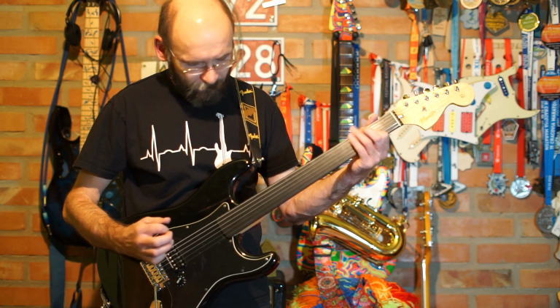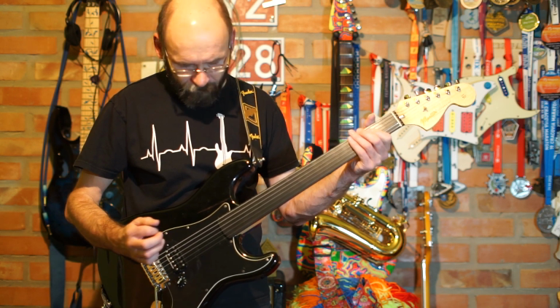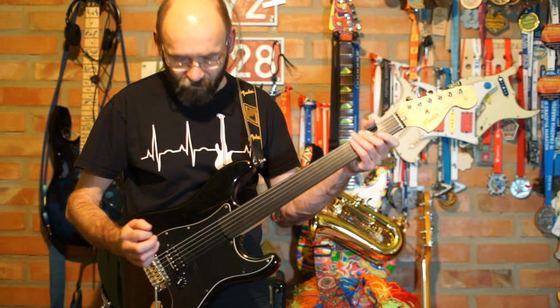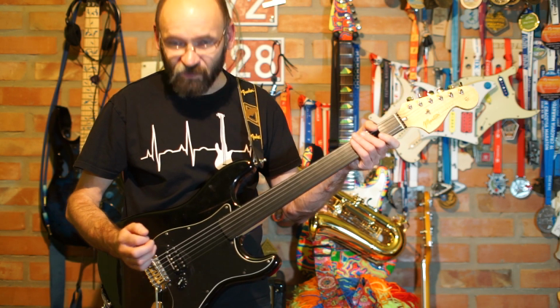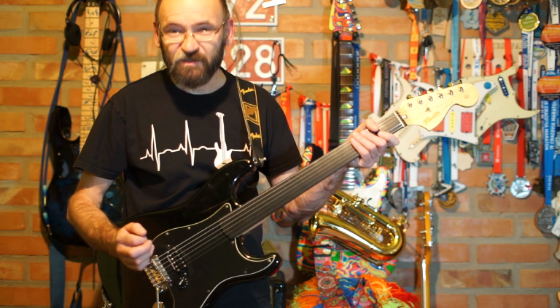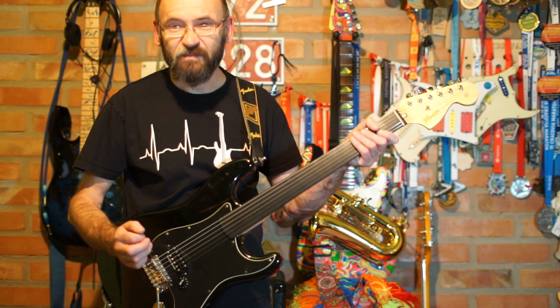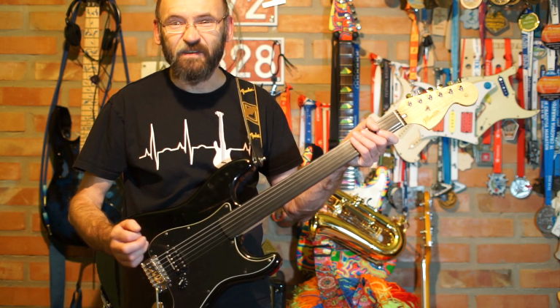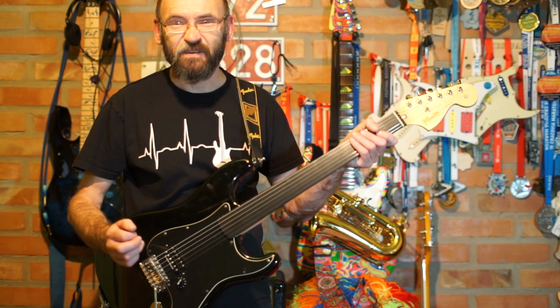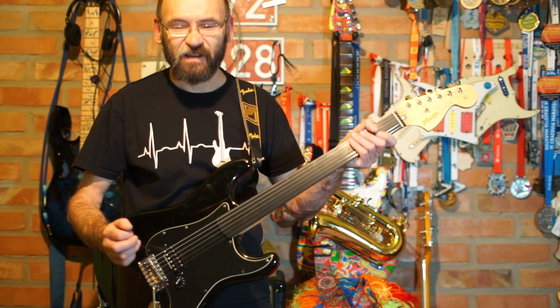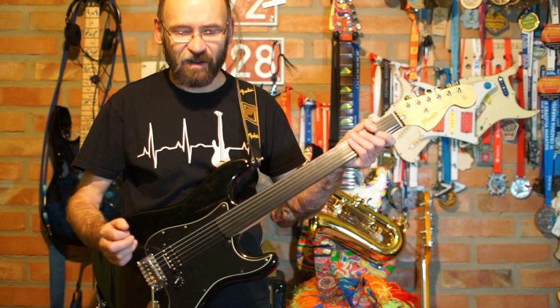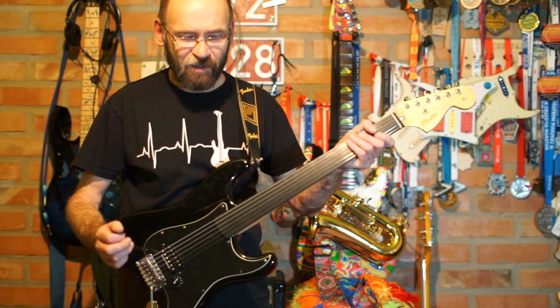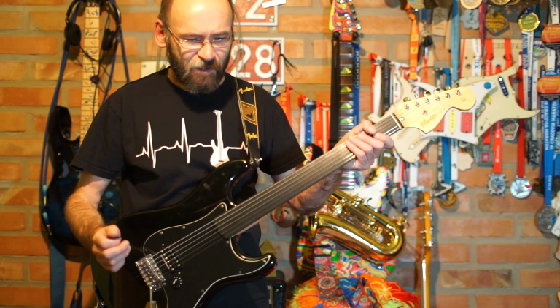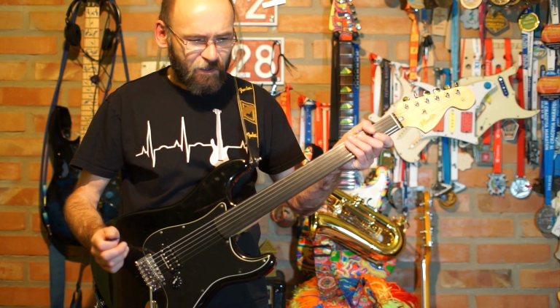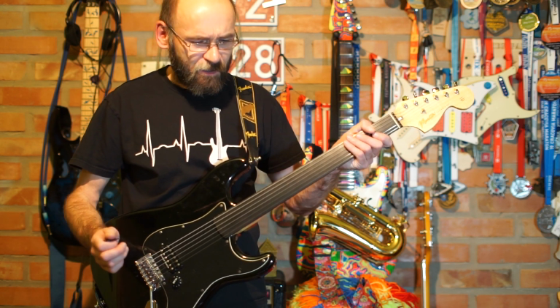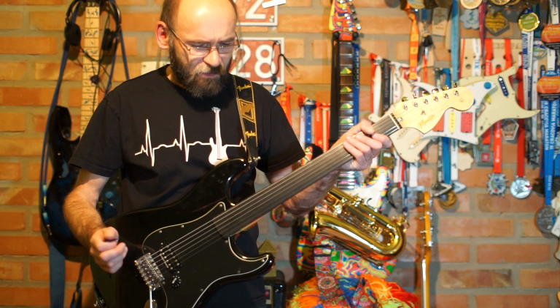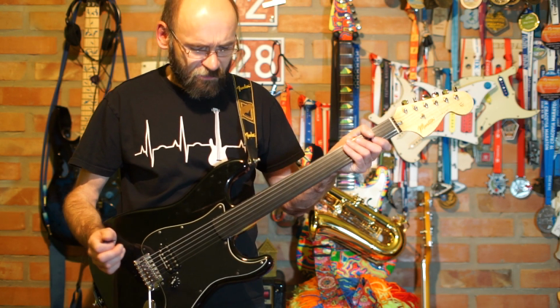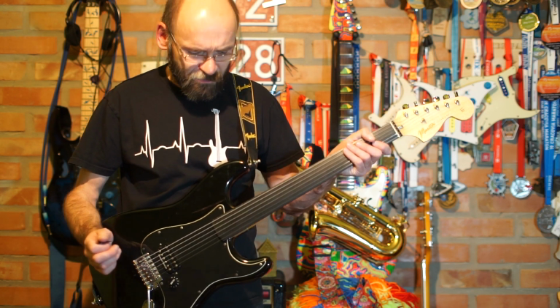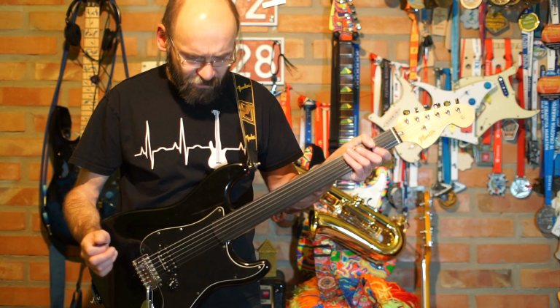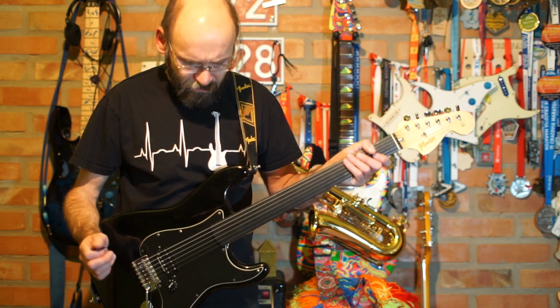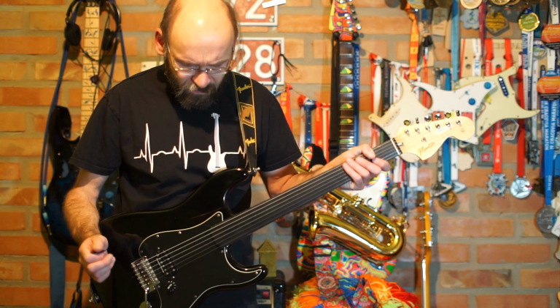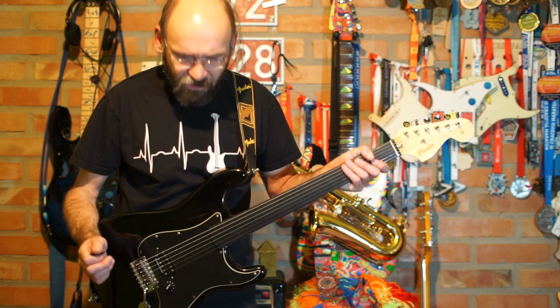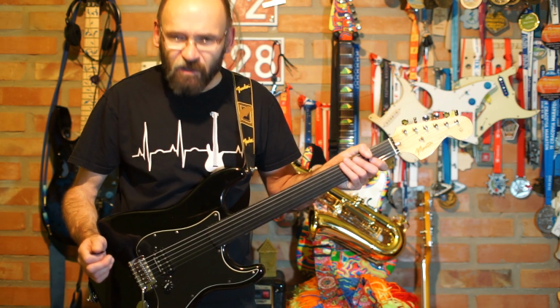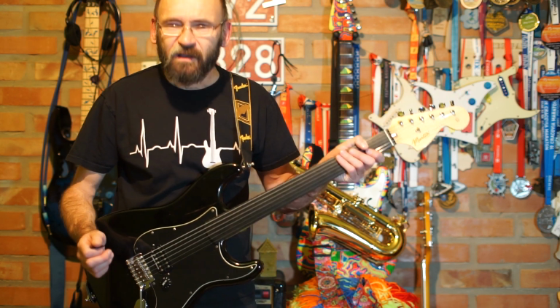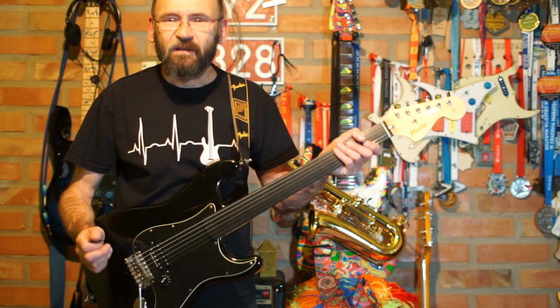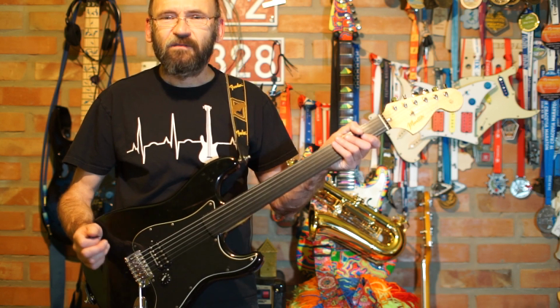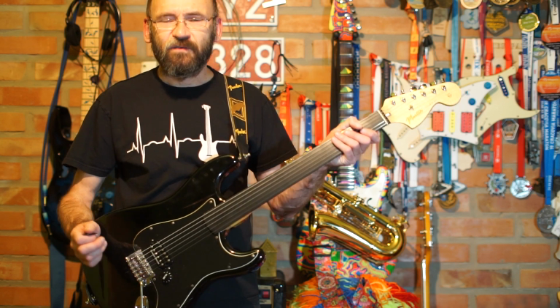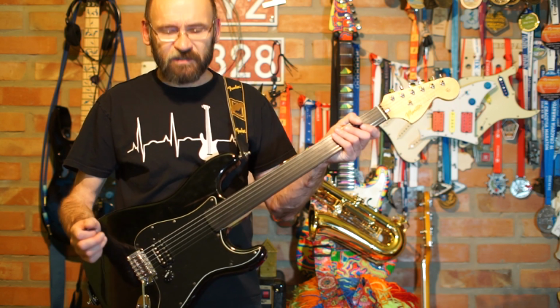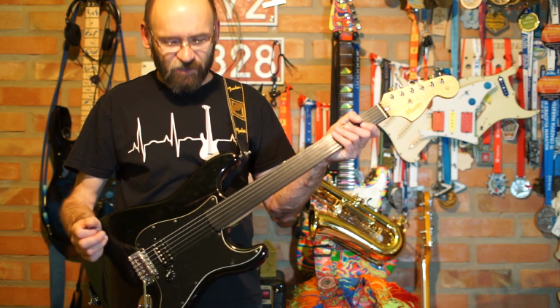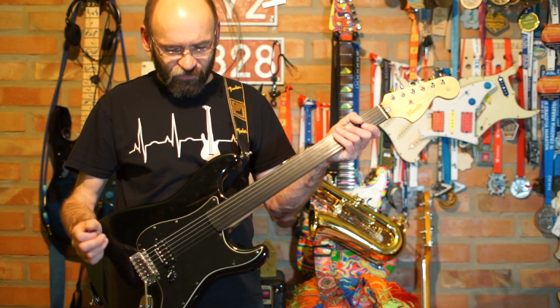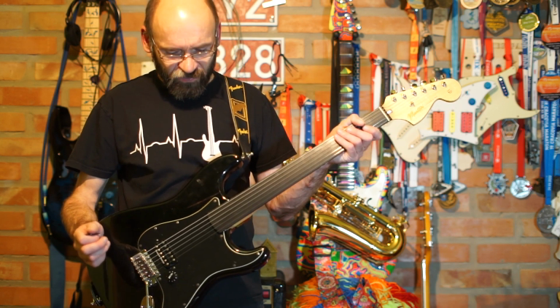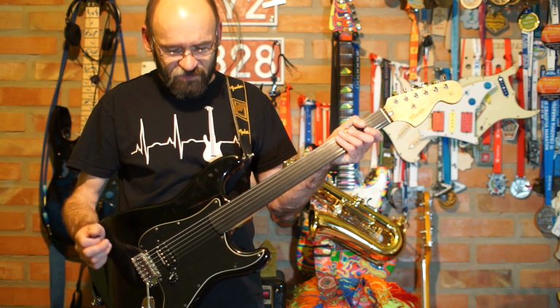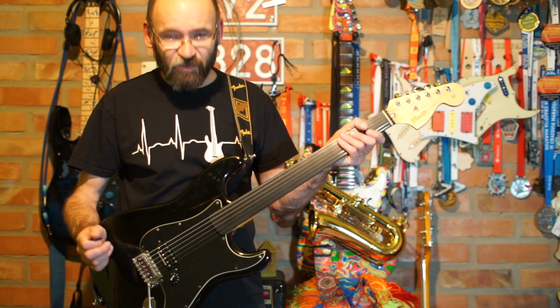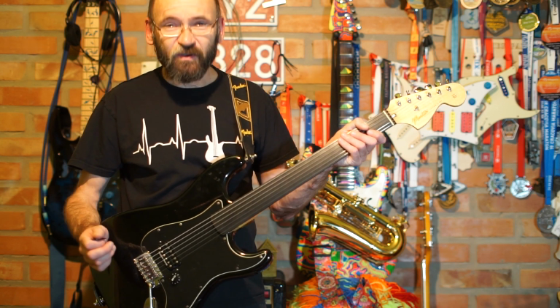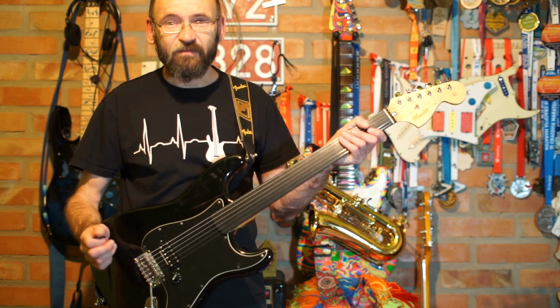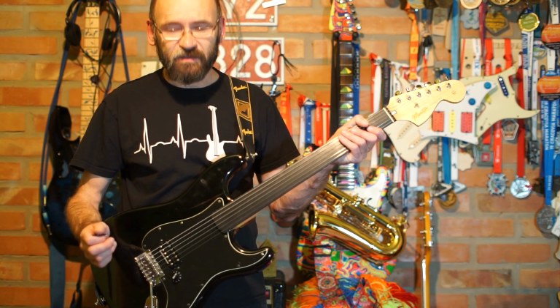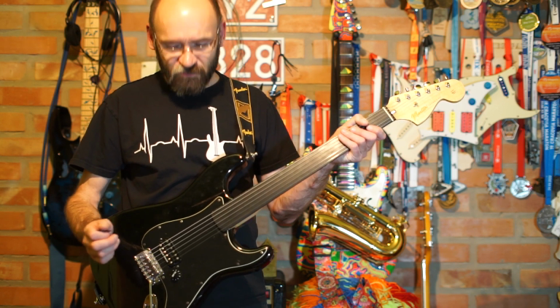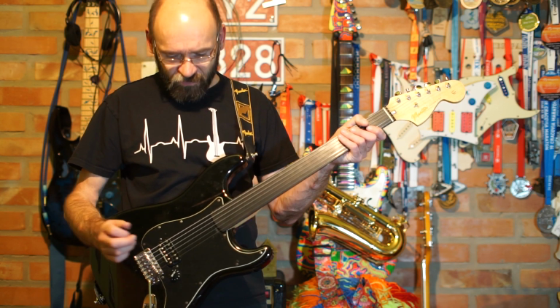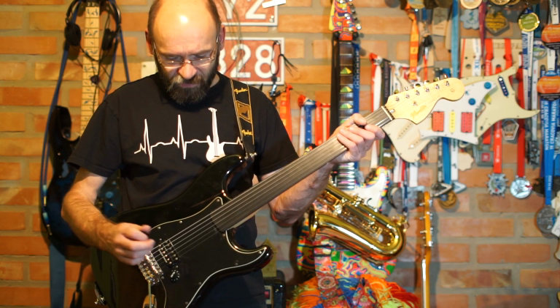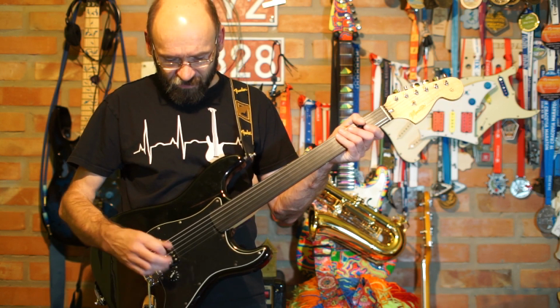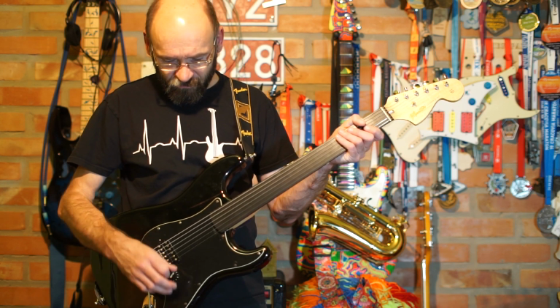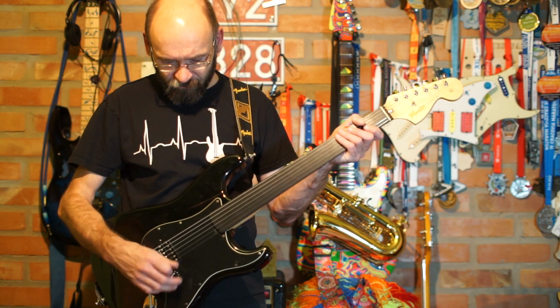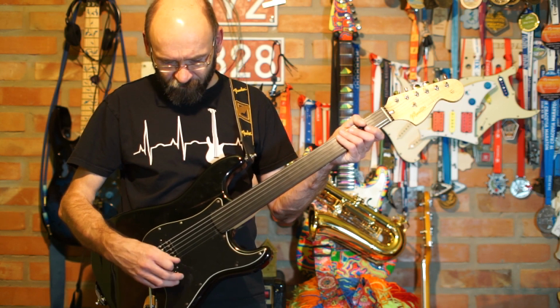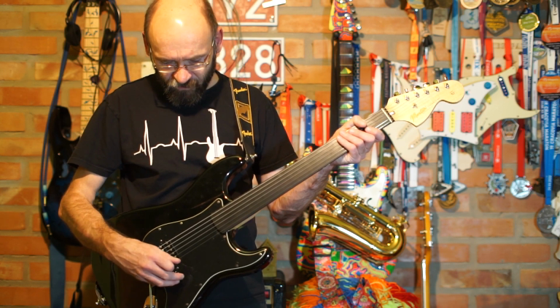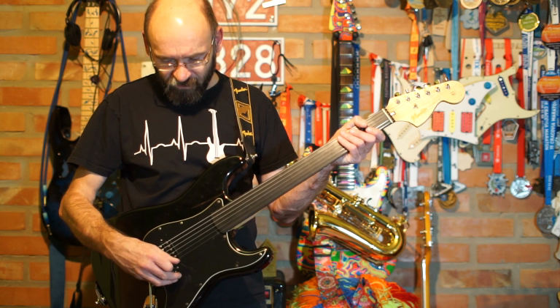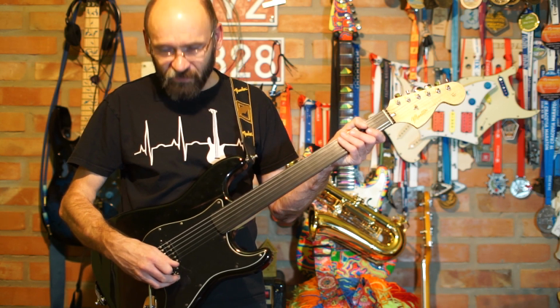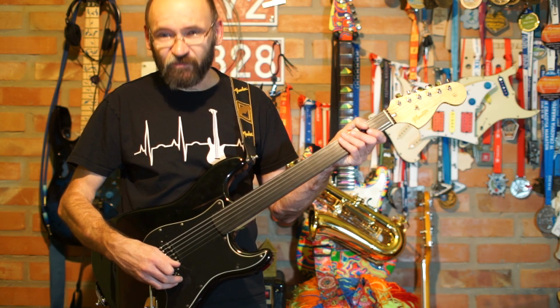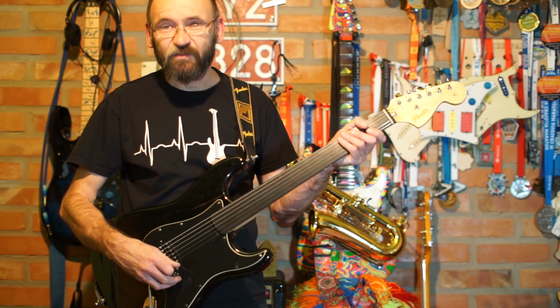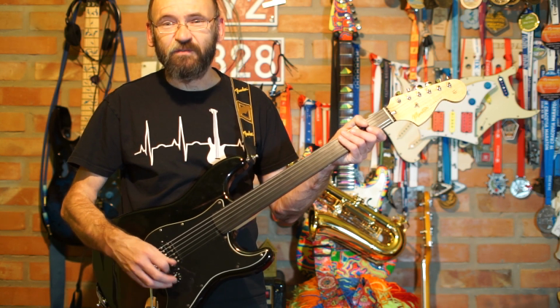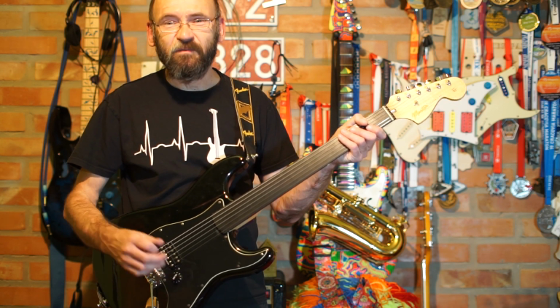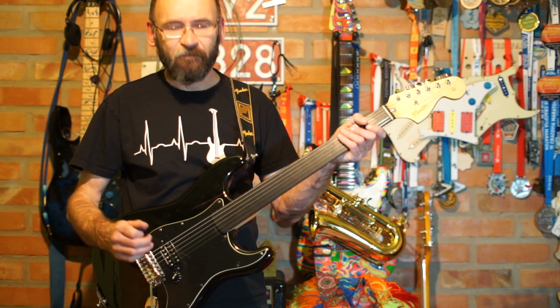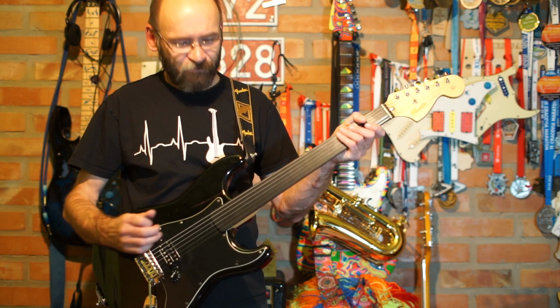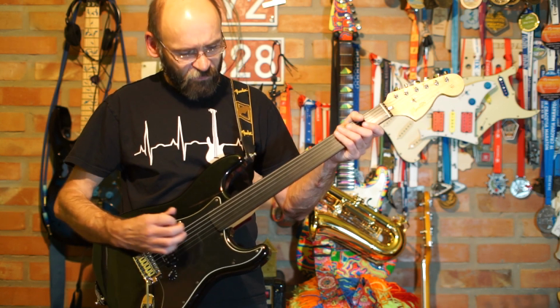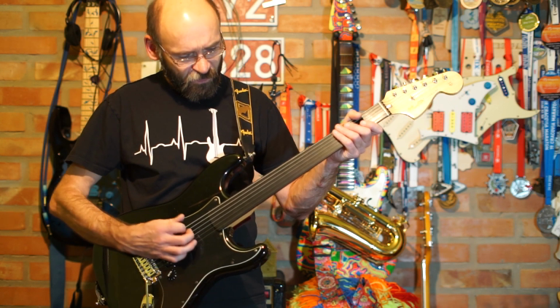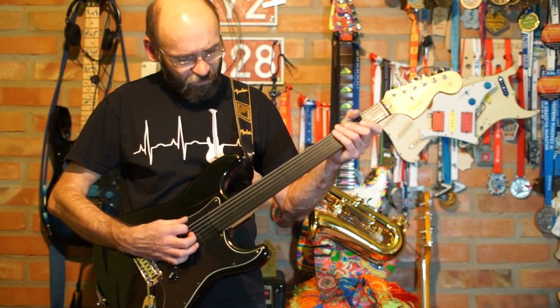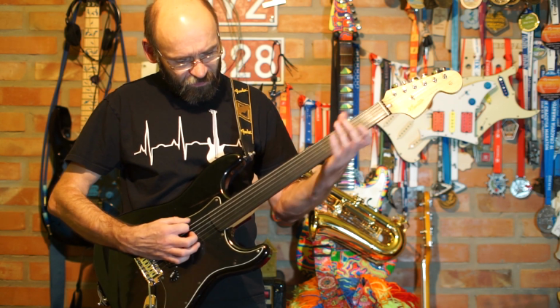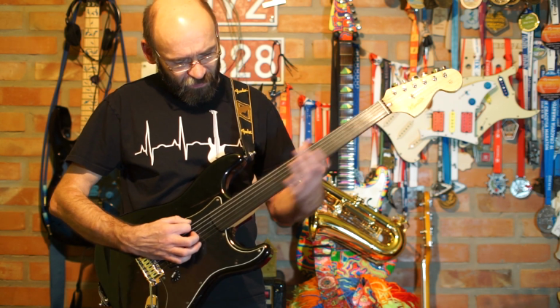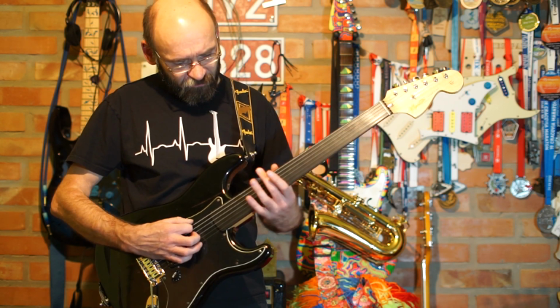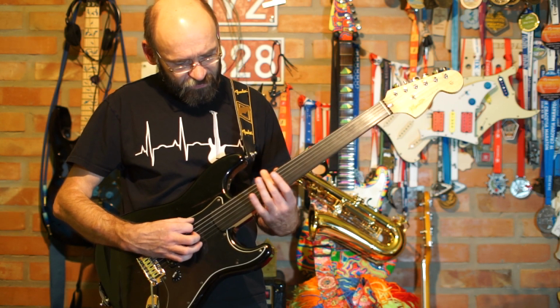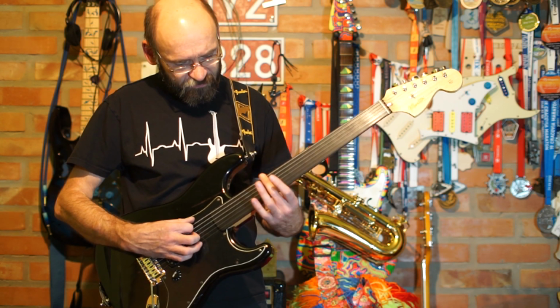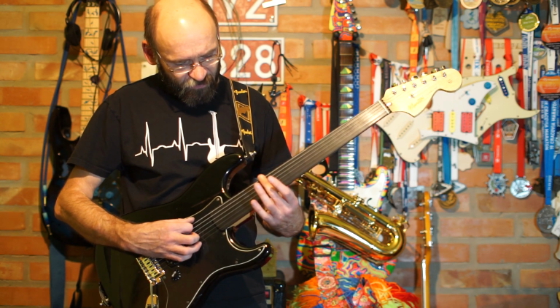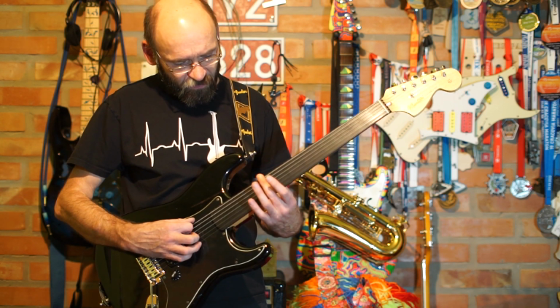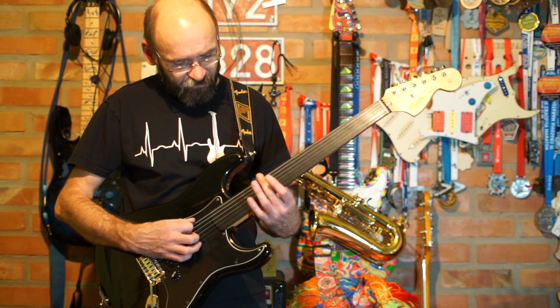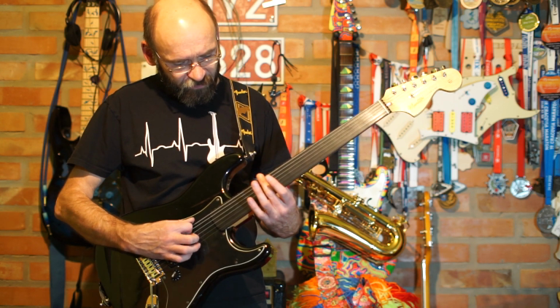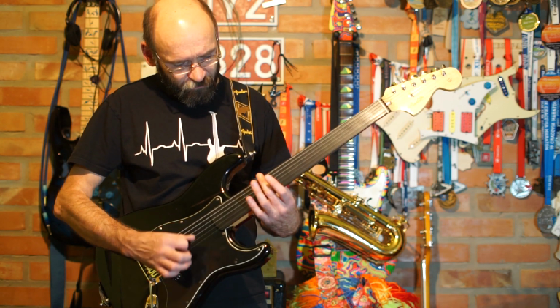Ta gitara jest zbudowana nie po to, żeby miała sustain. Tak dziwnie się gra — to jest taki chrzest bojowy z tą gitarą. Nie miałem w życiu gitary bezprogowej.